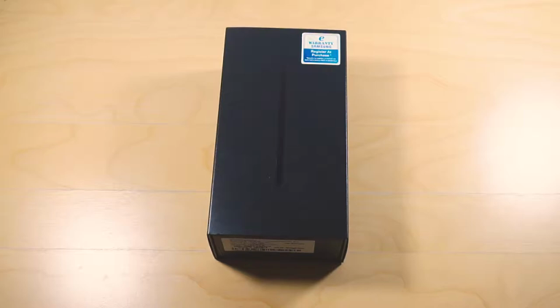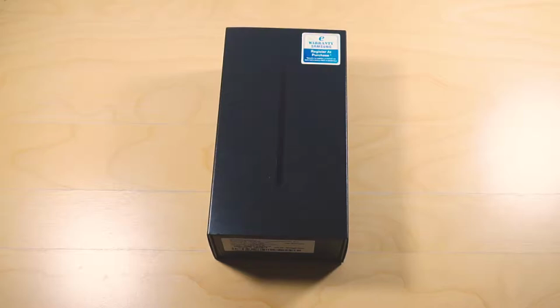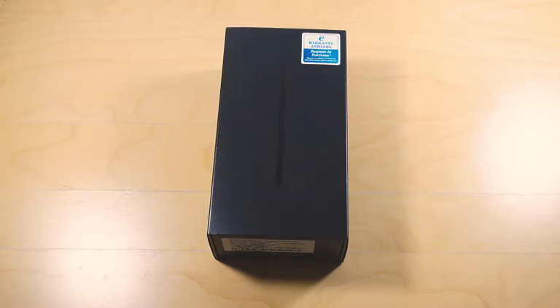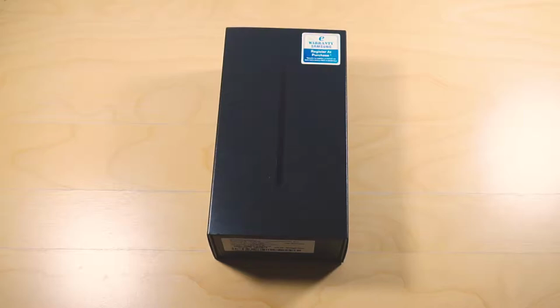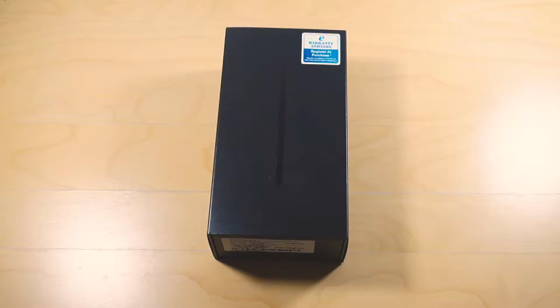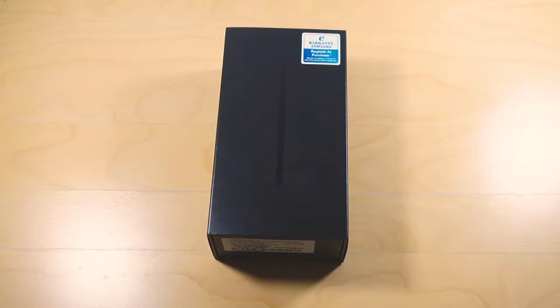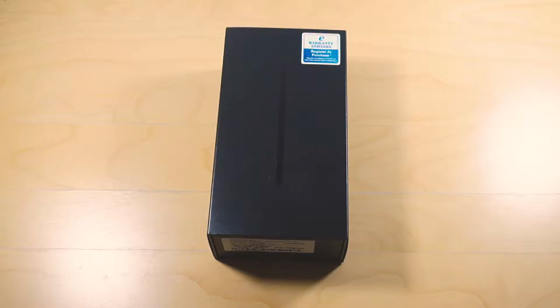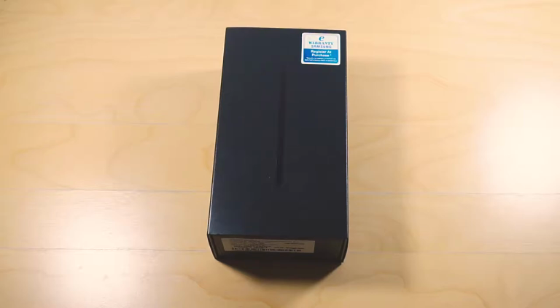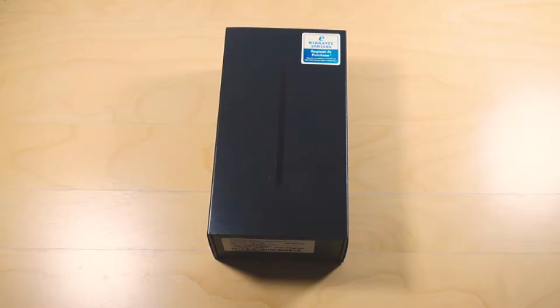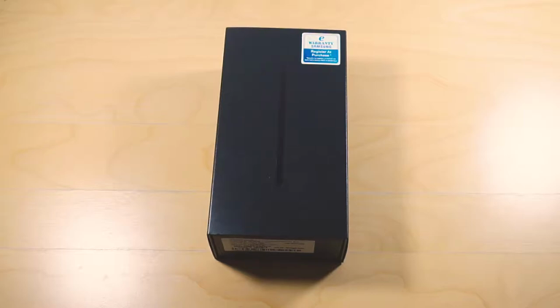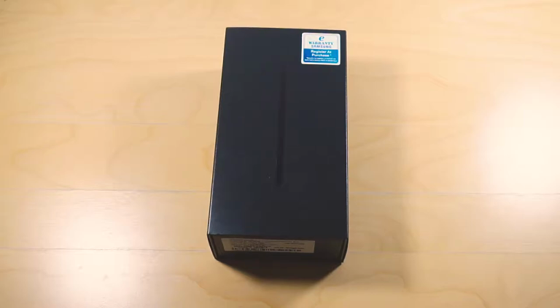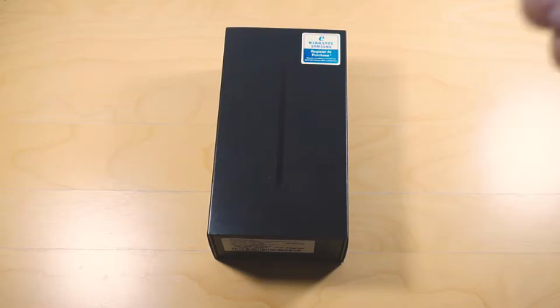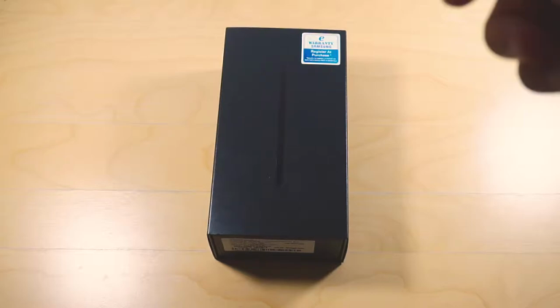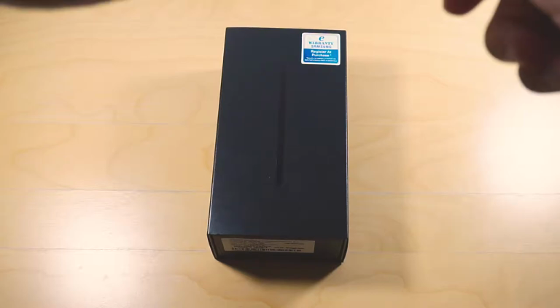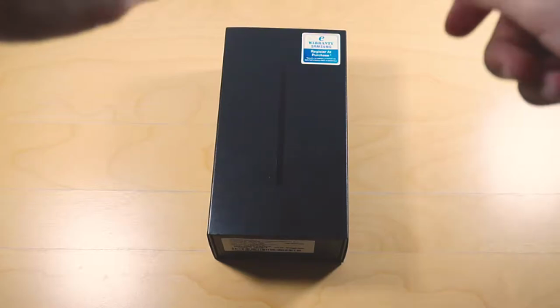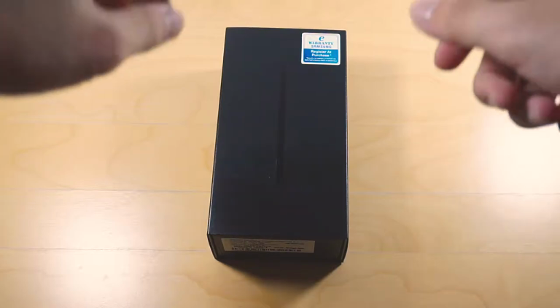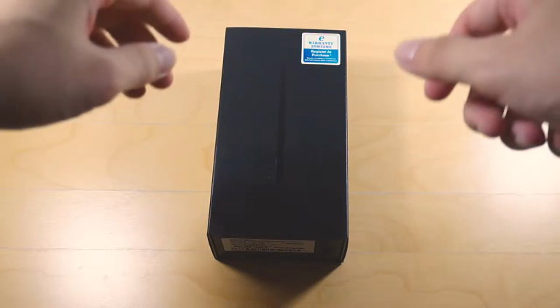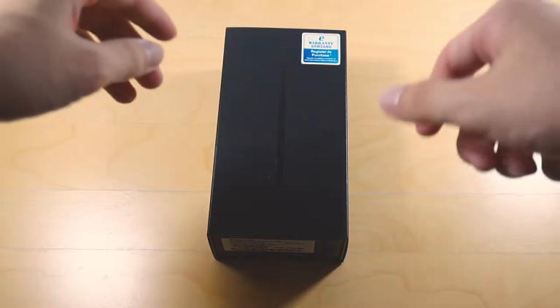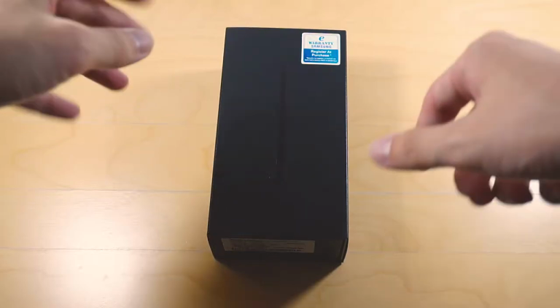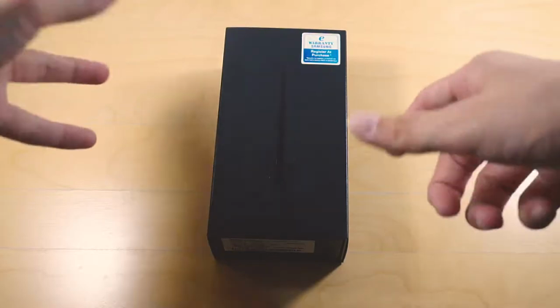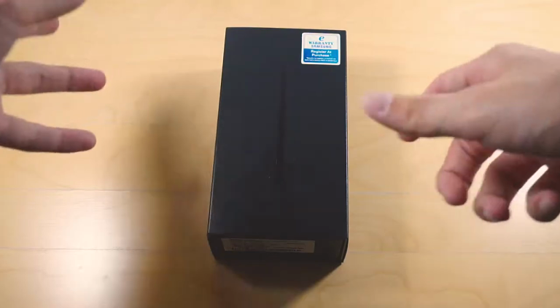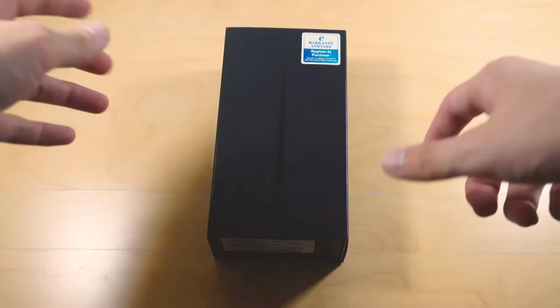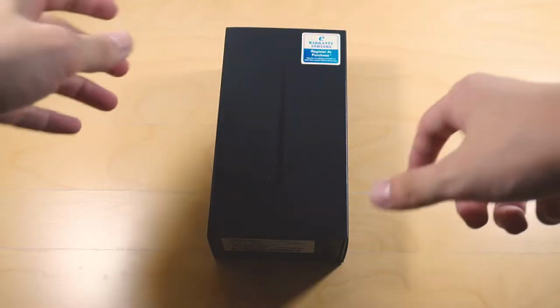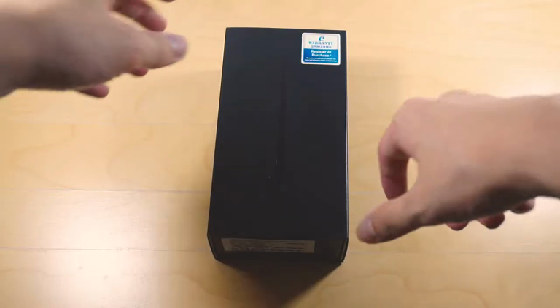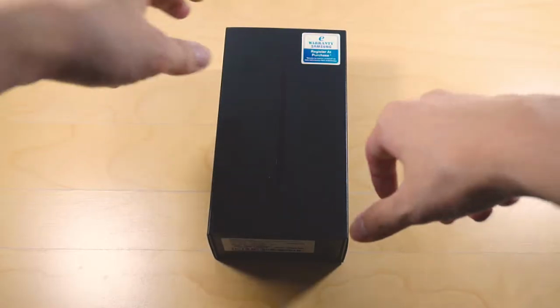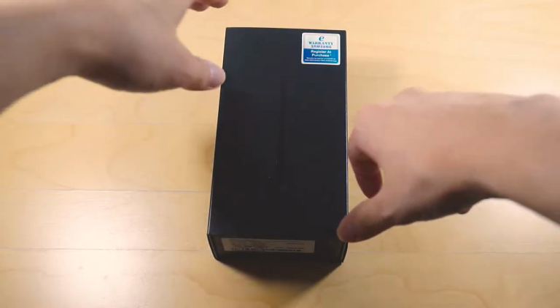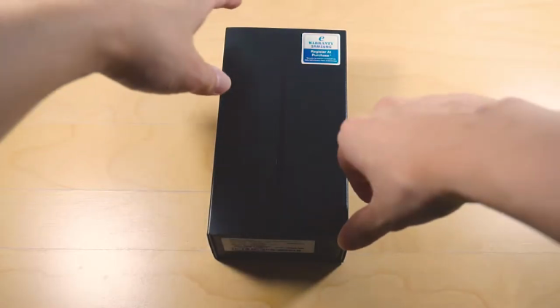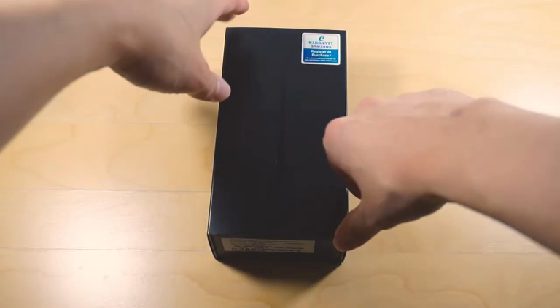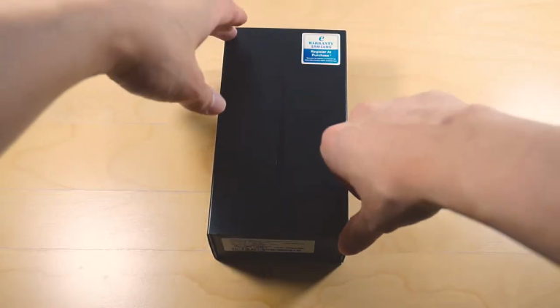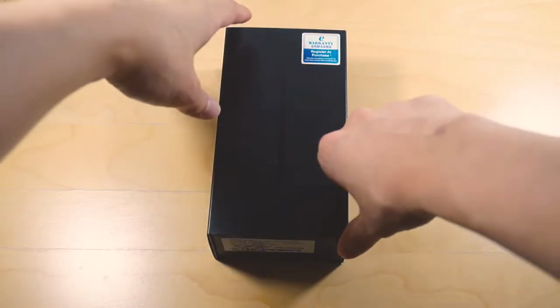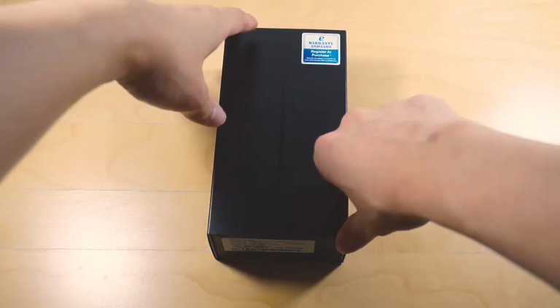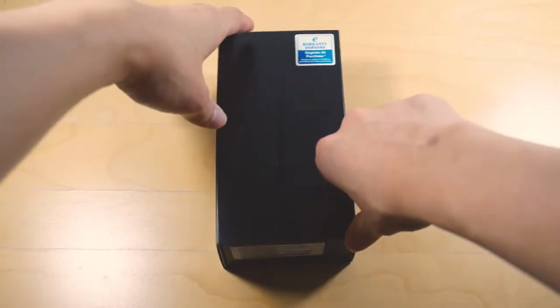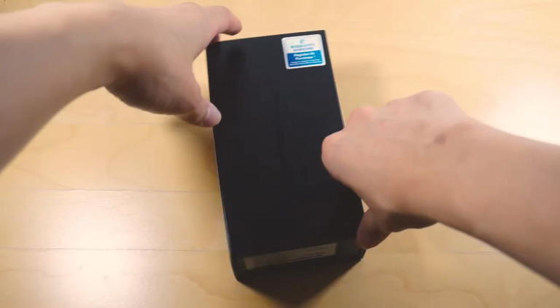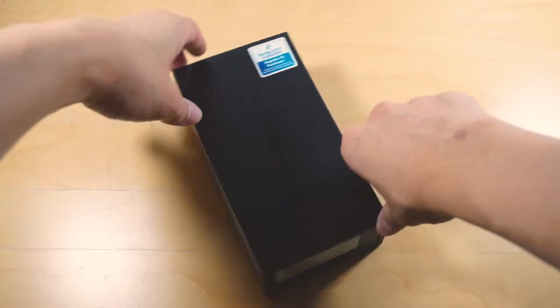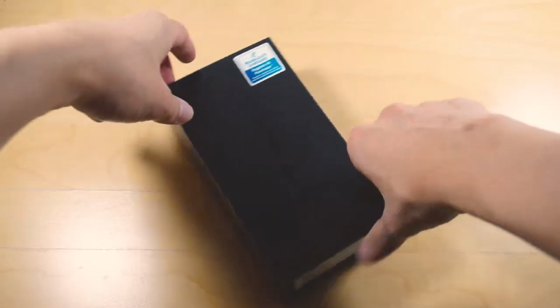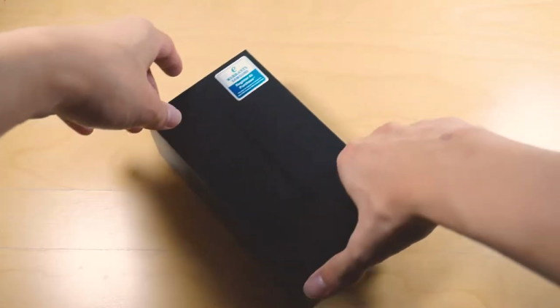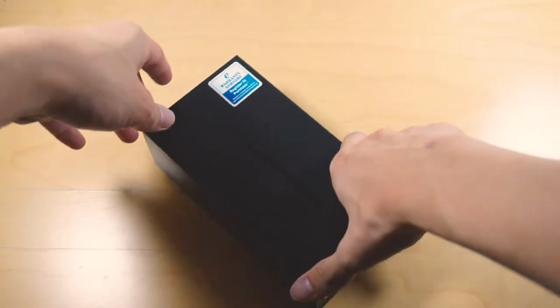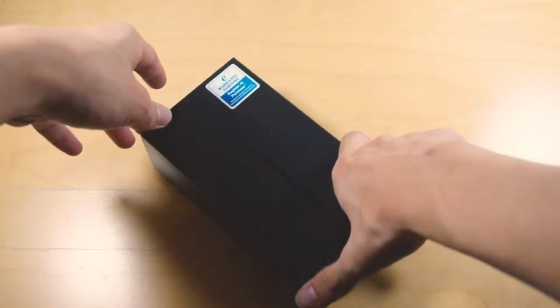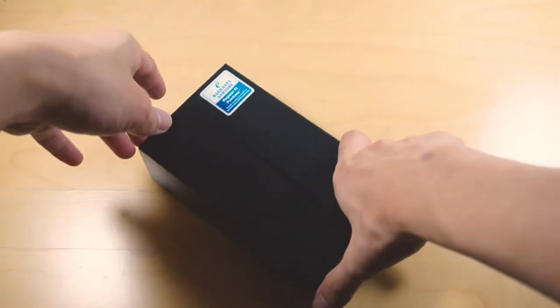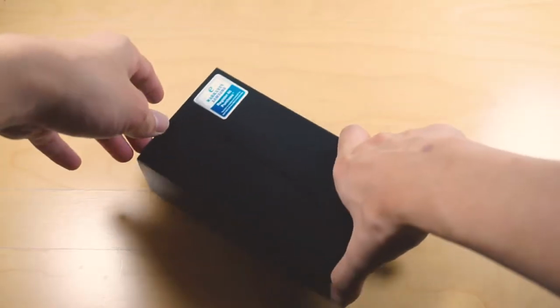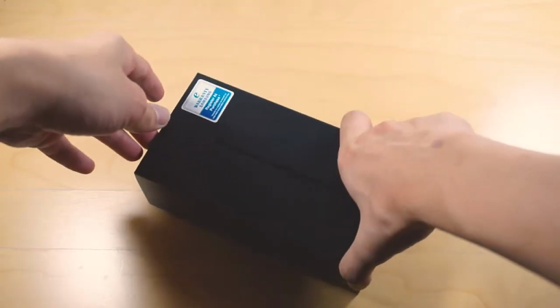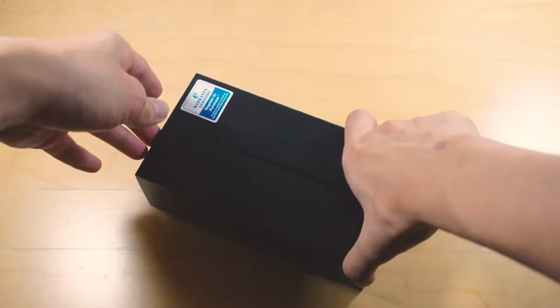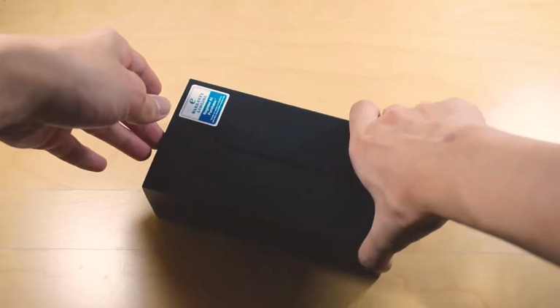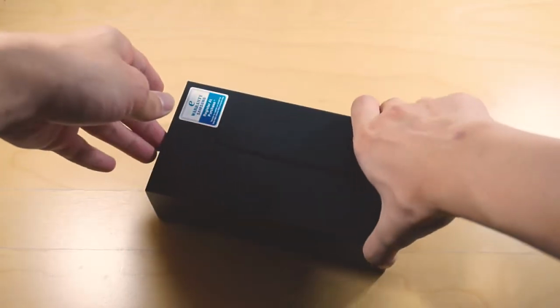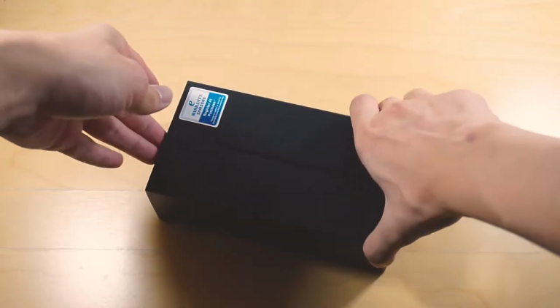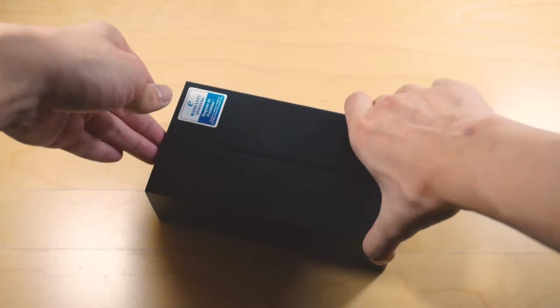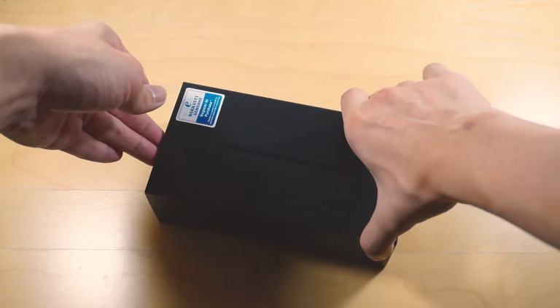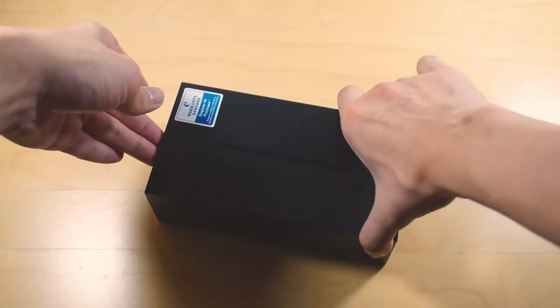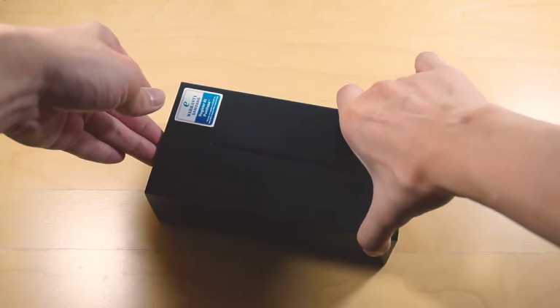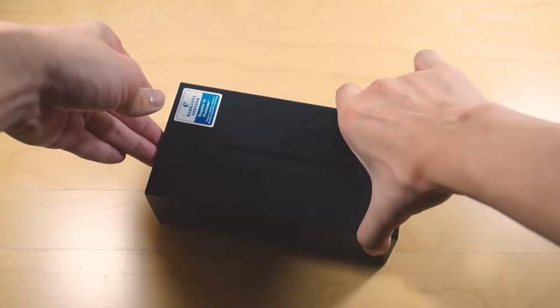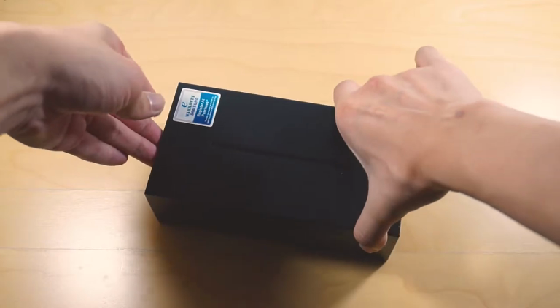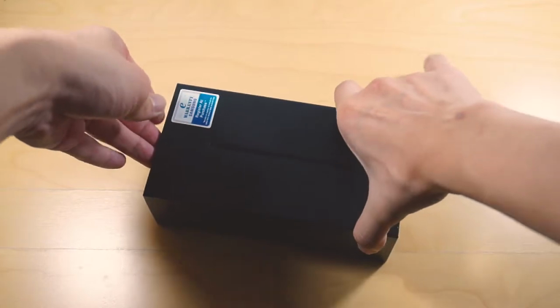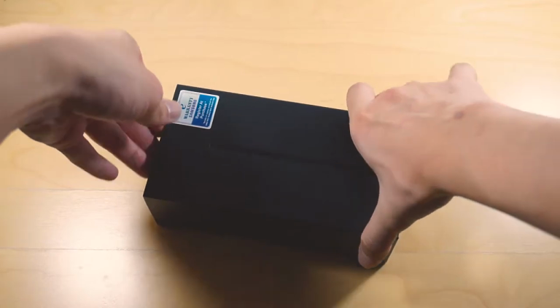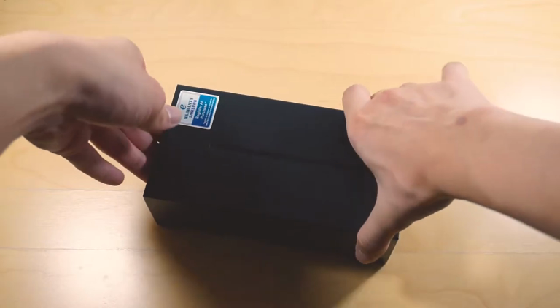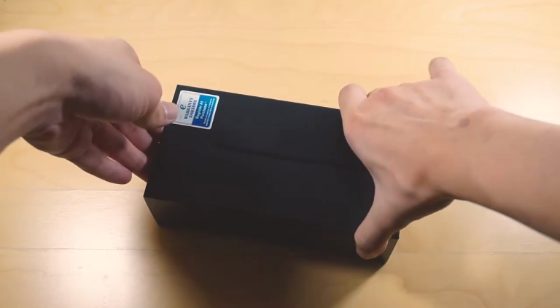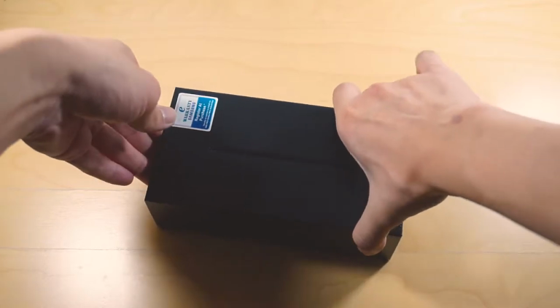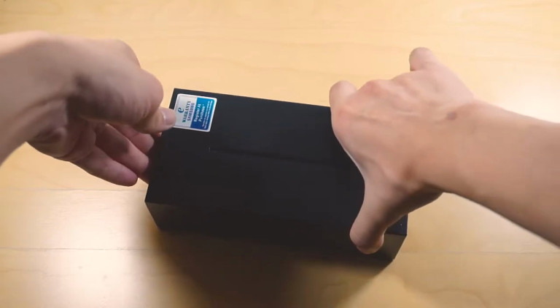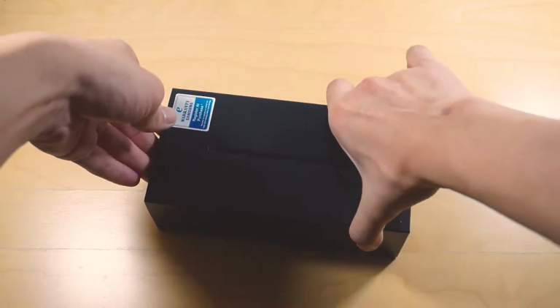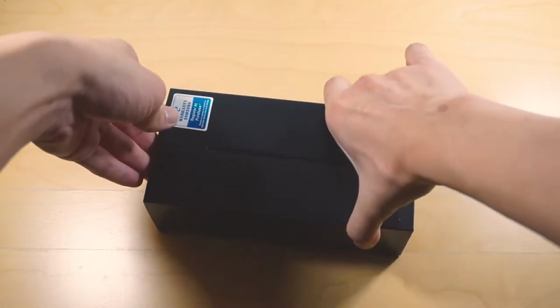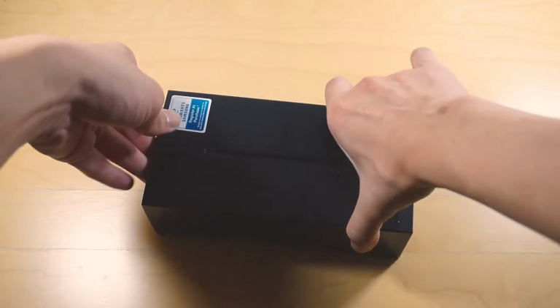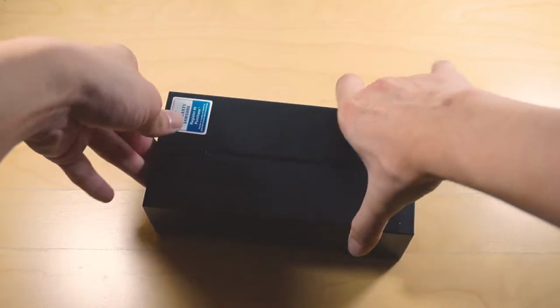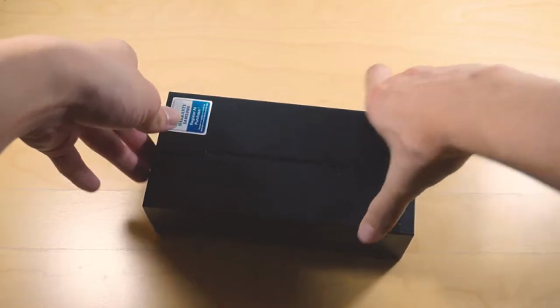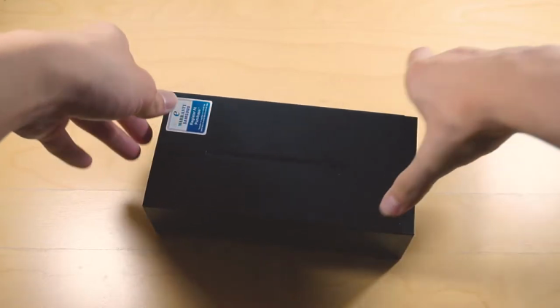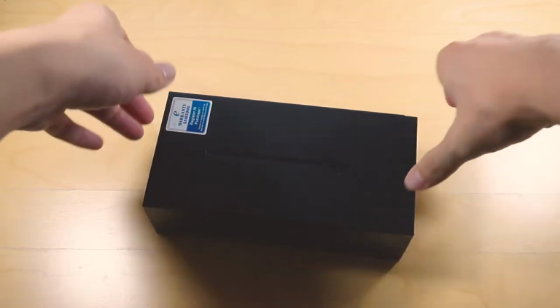Alright, hello everyone. Today we have a very quick but special video for you. We have the Galaxy Note 9 in our hands today.